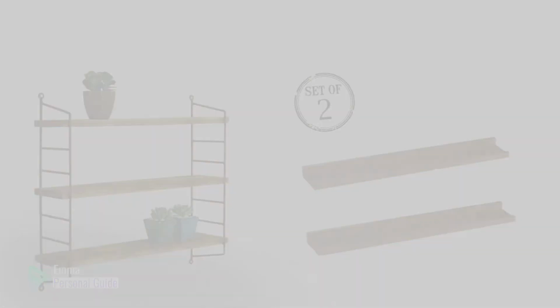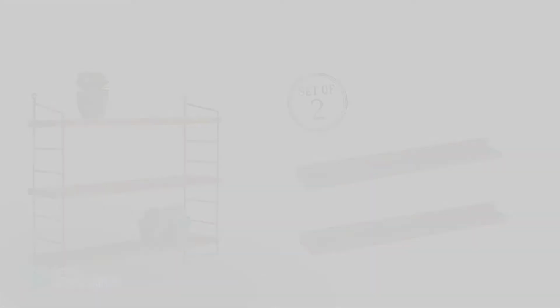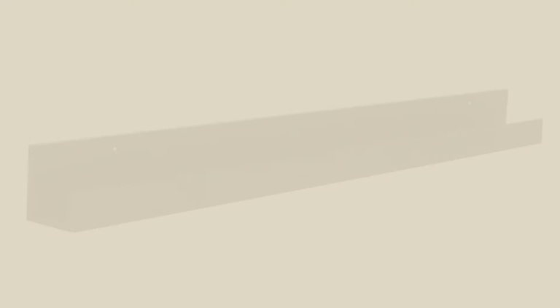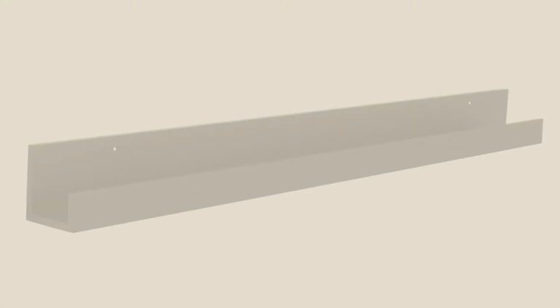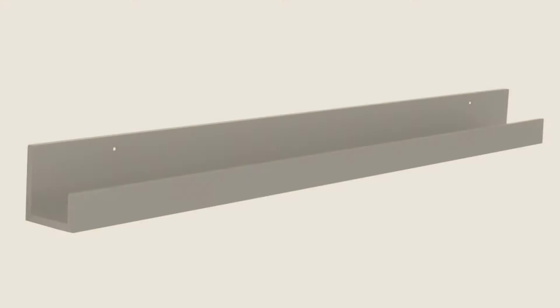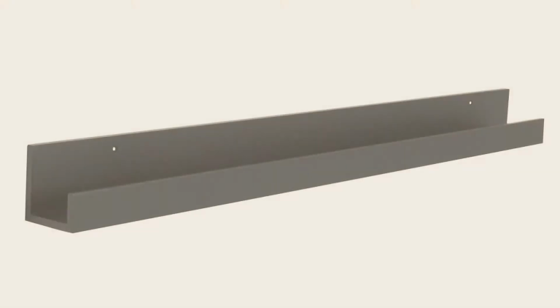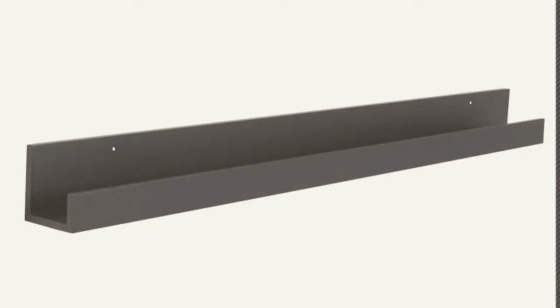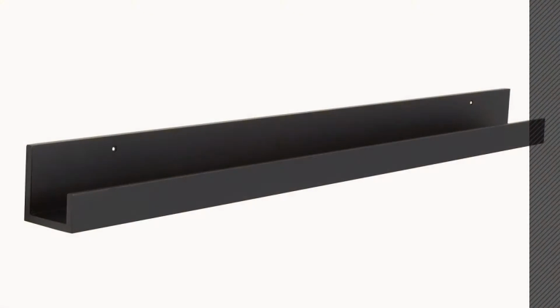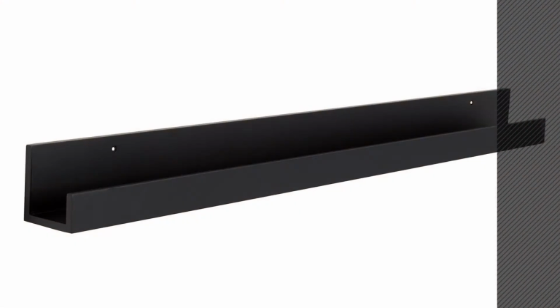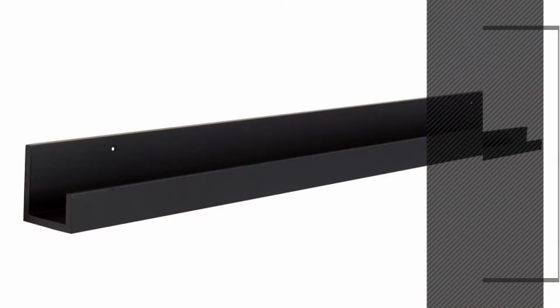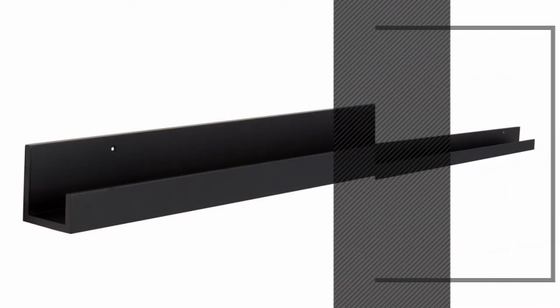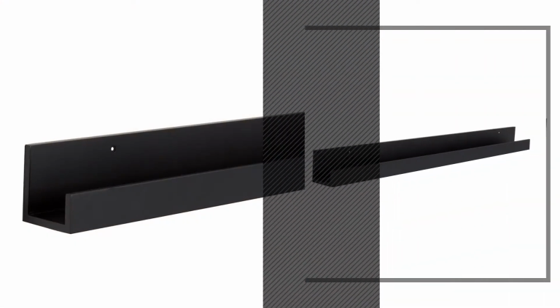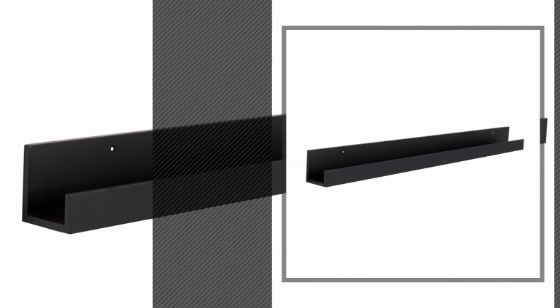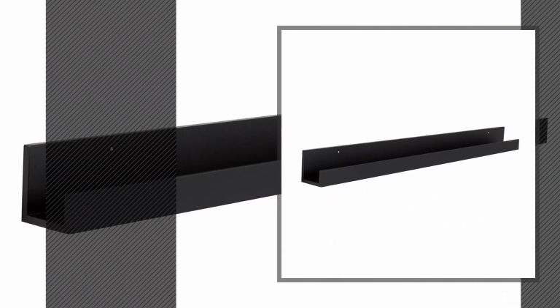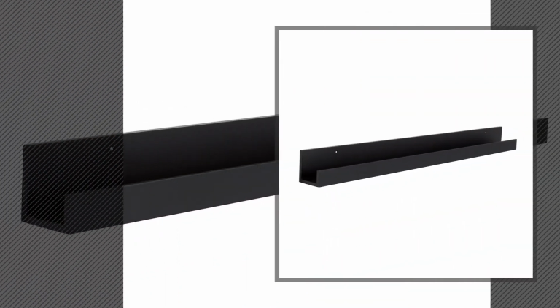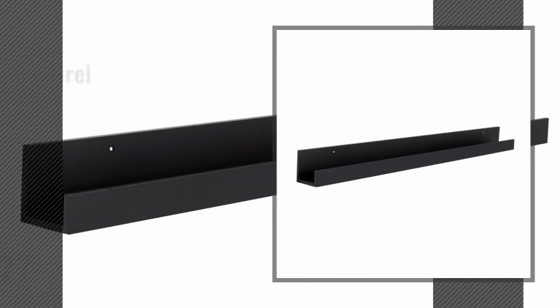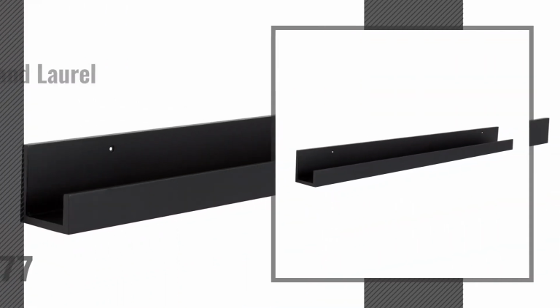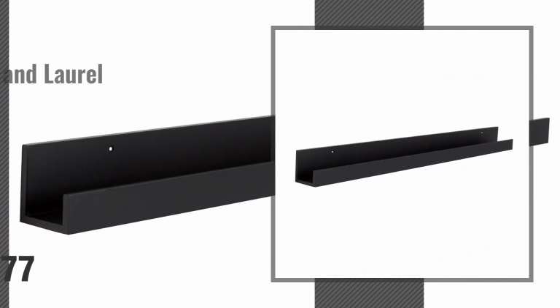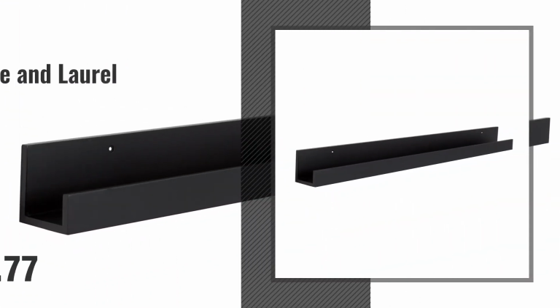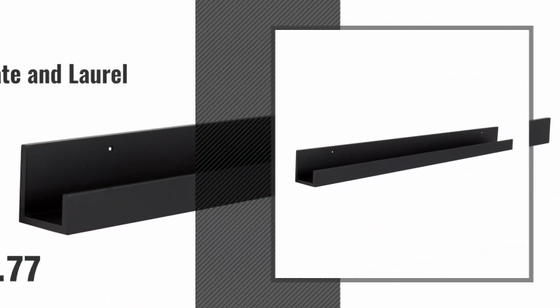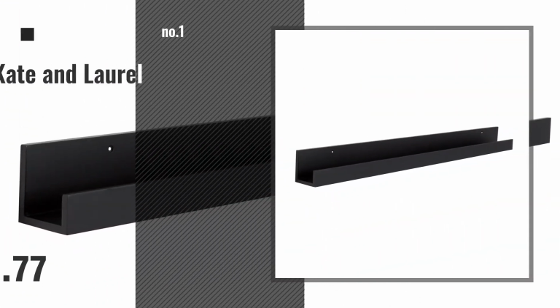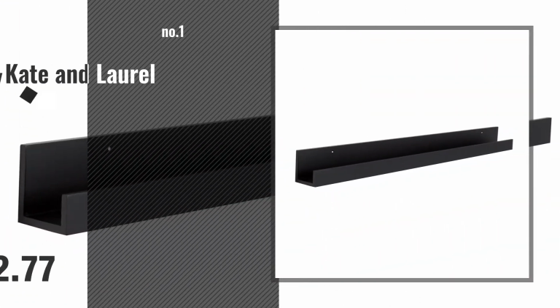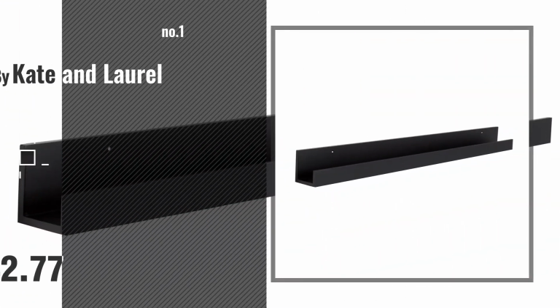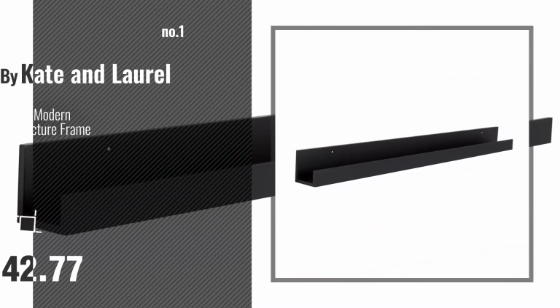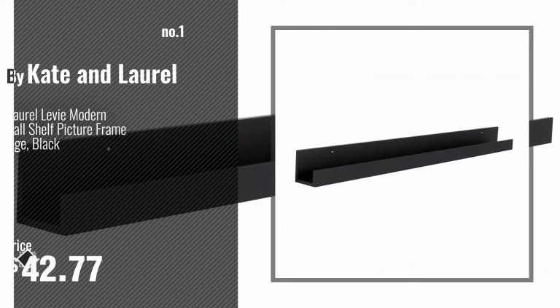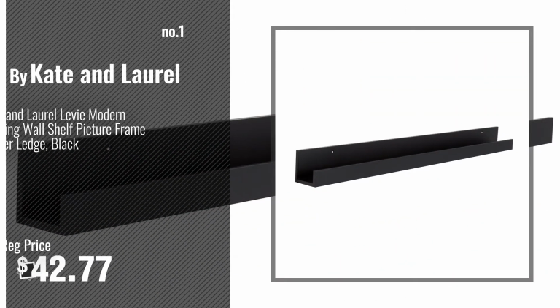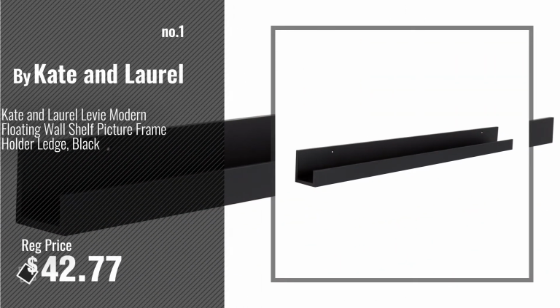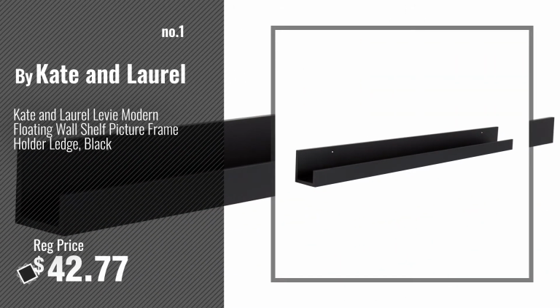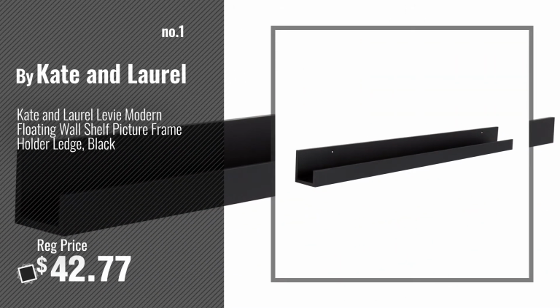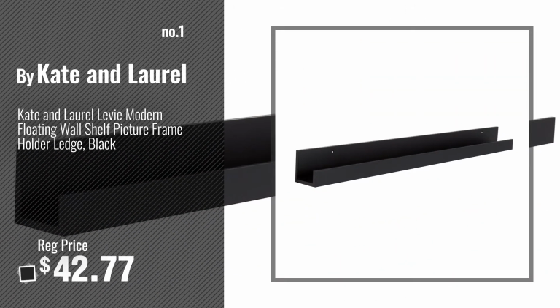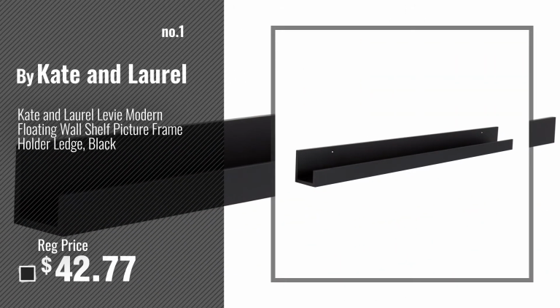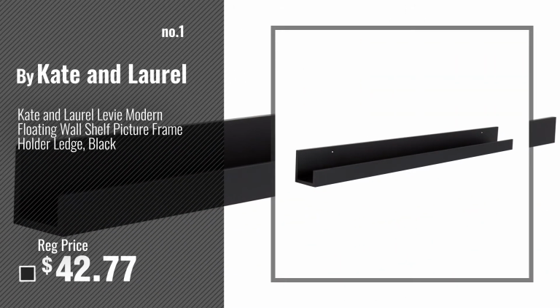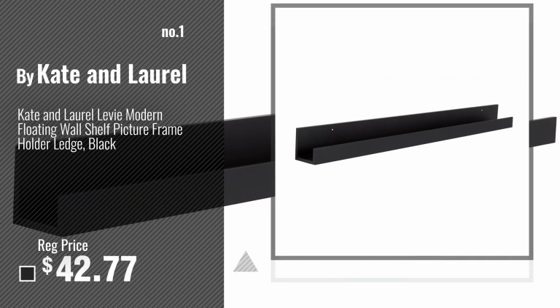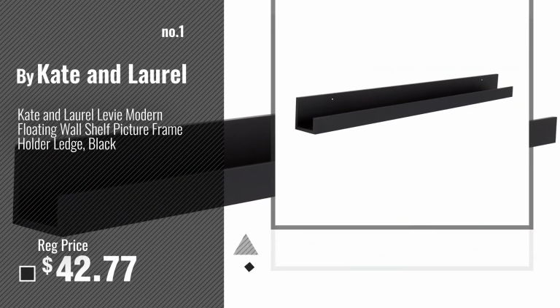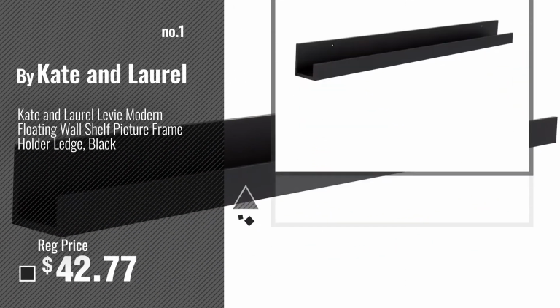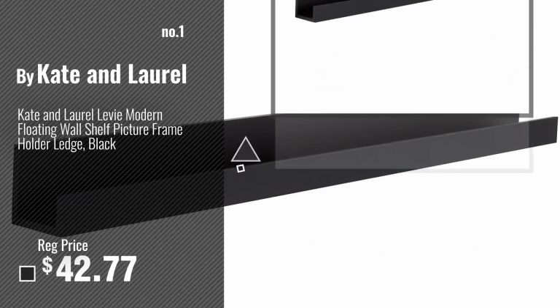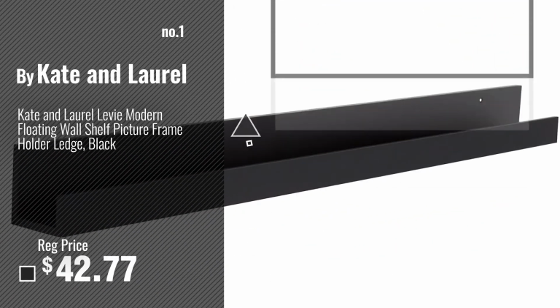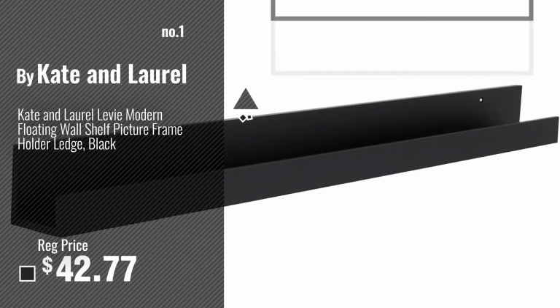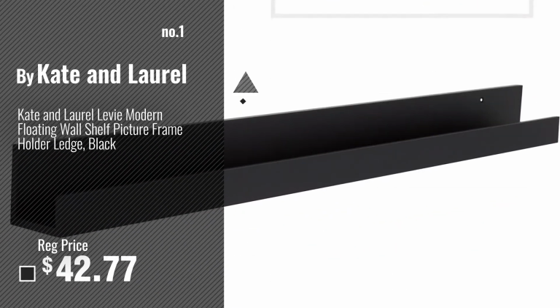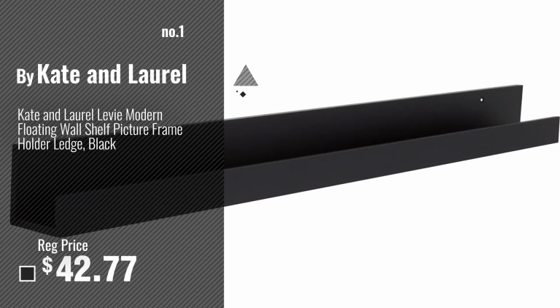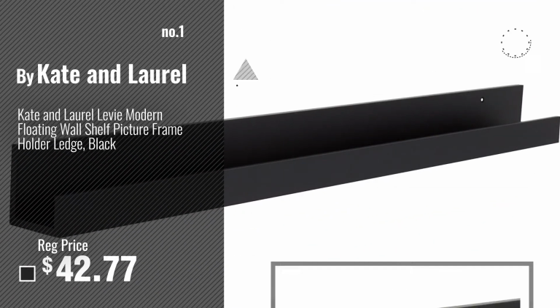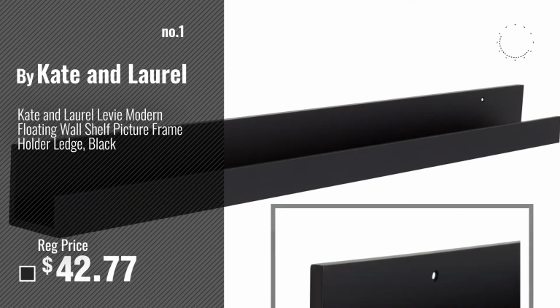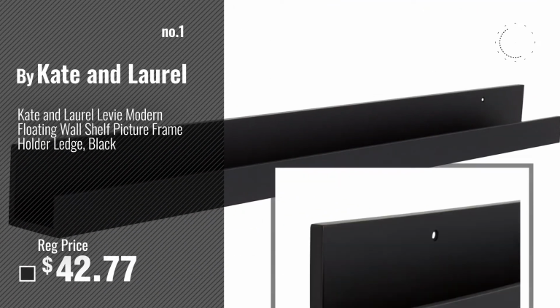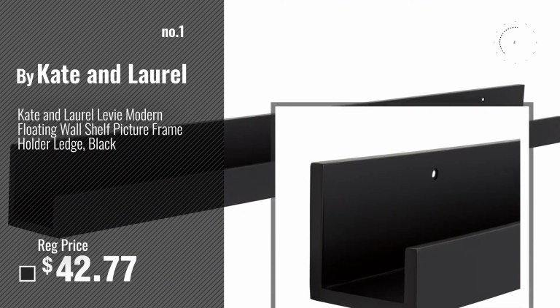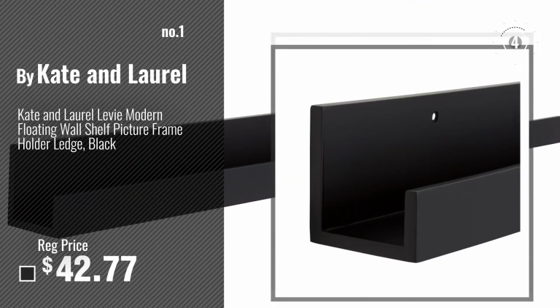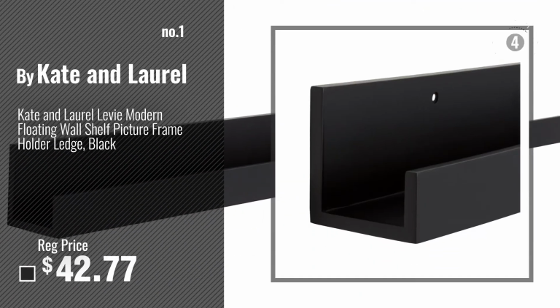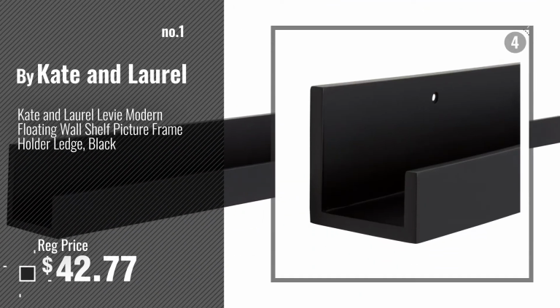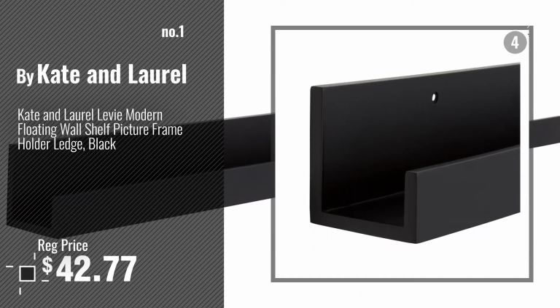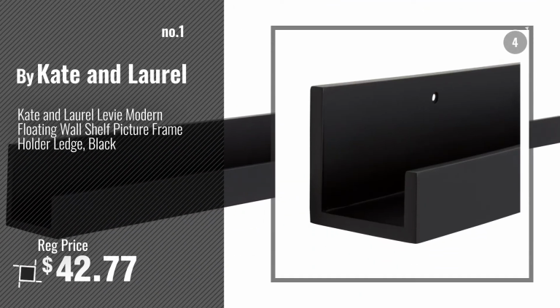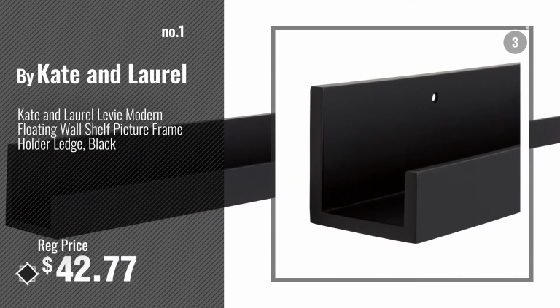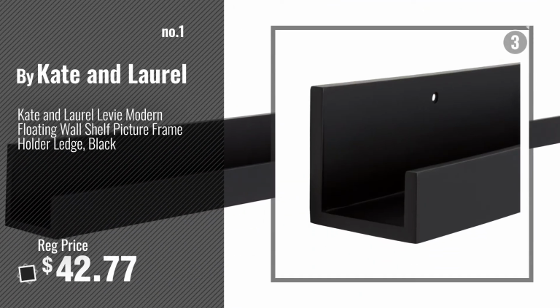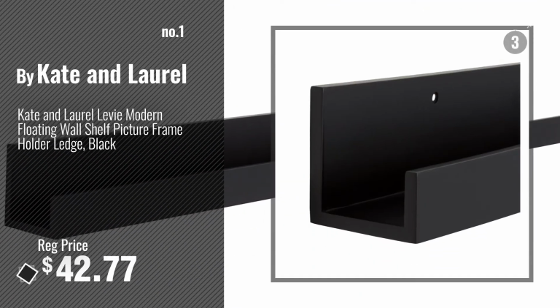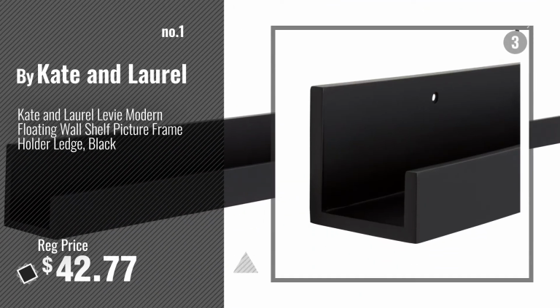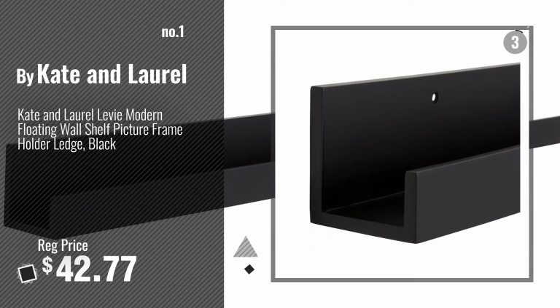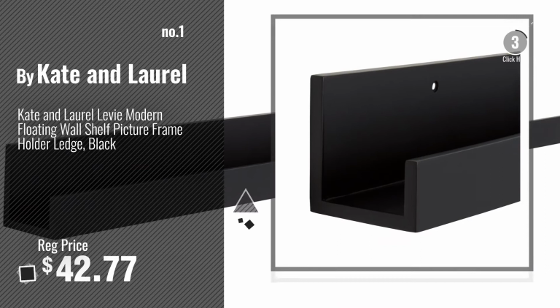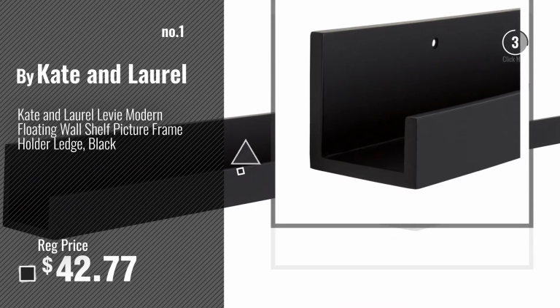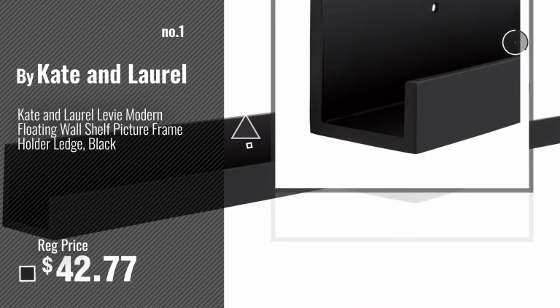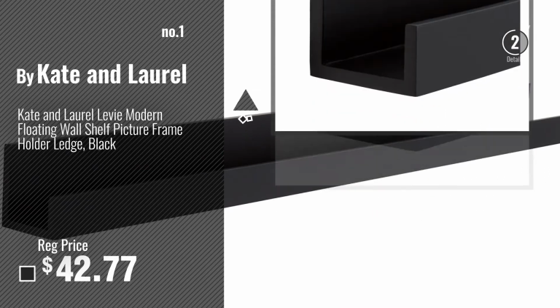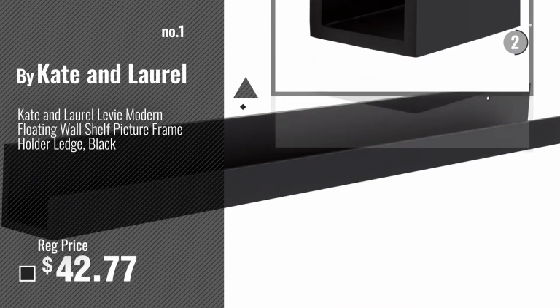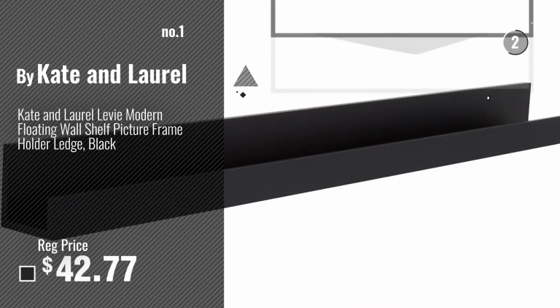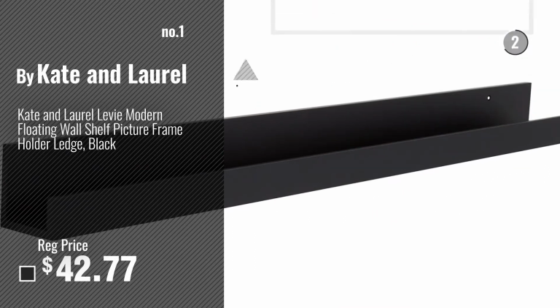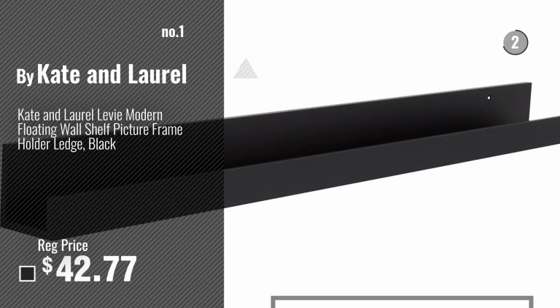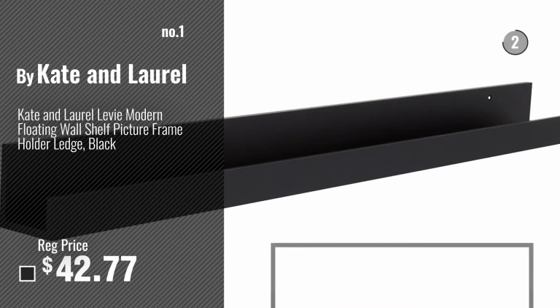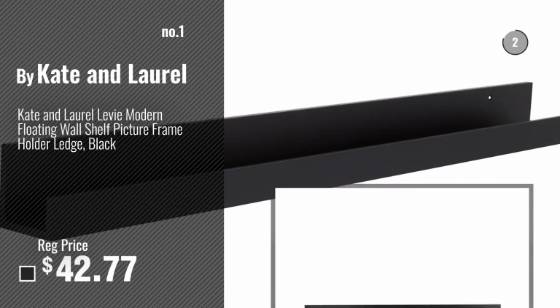Number 1, Most Popular, by Kate and Laurel. Watch this video, choose your favorite.